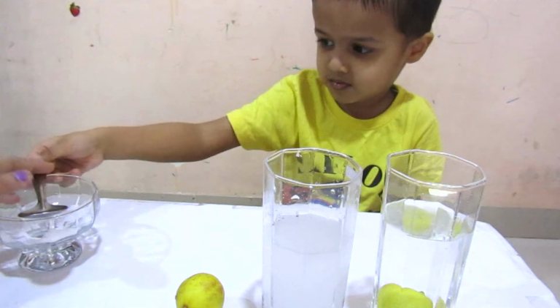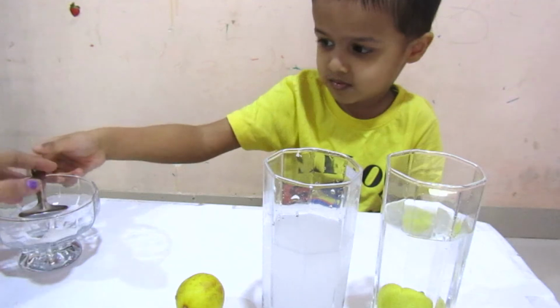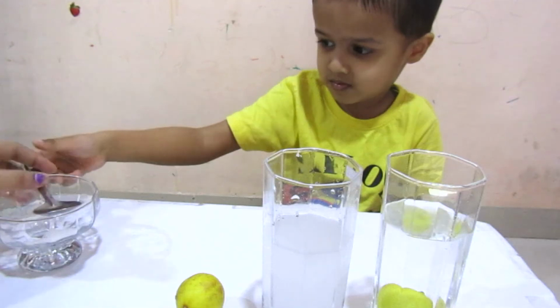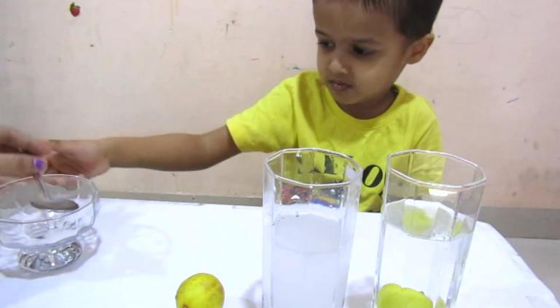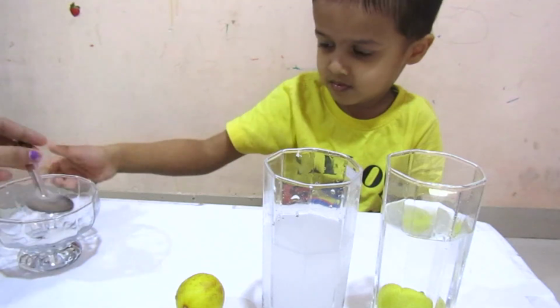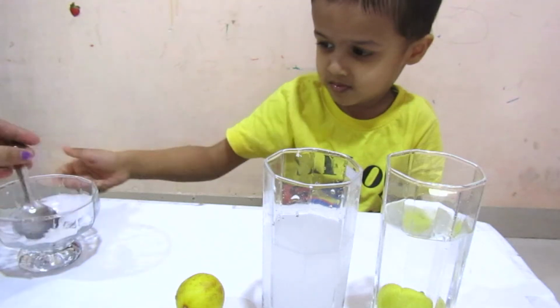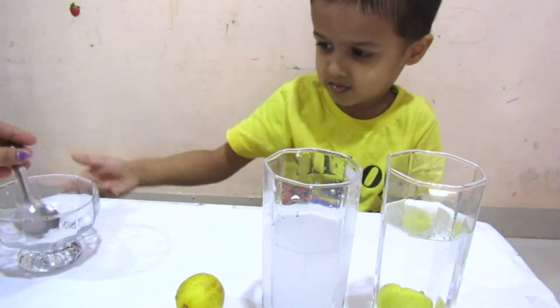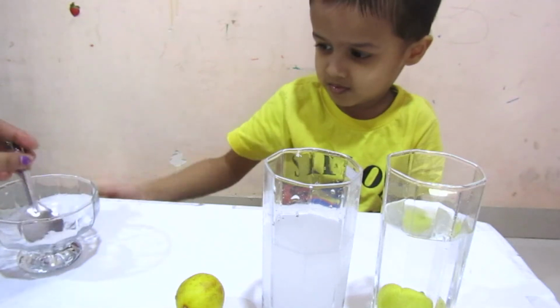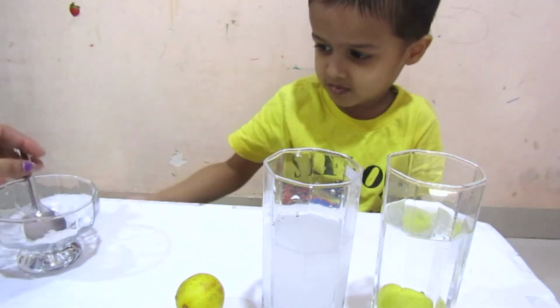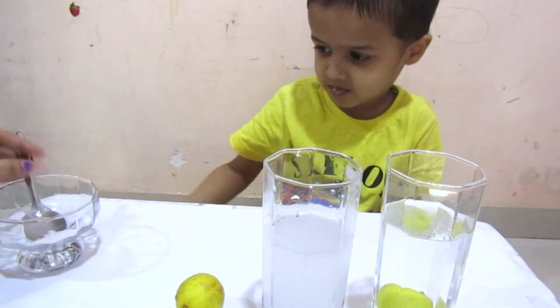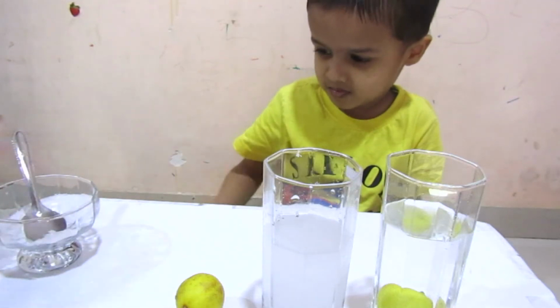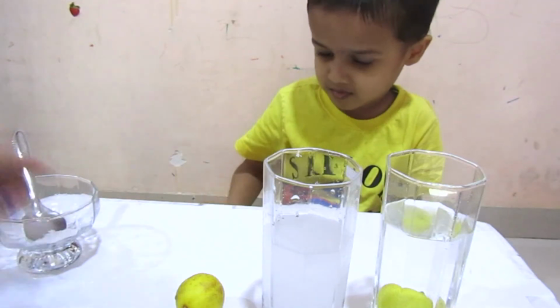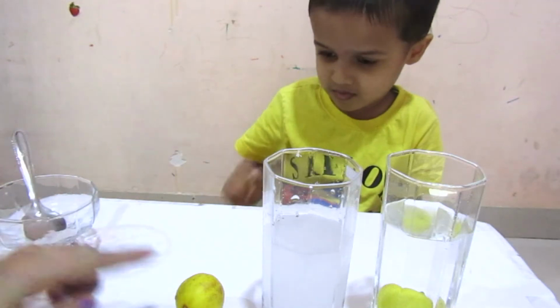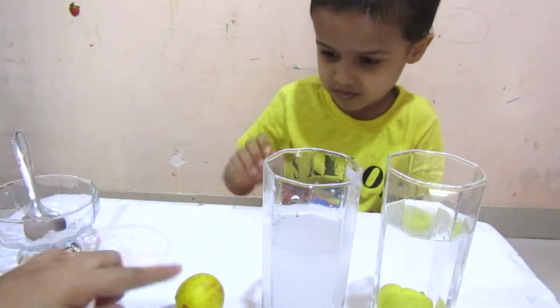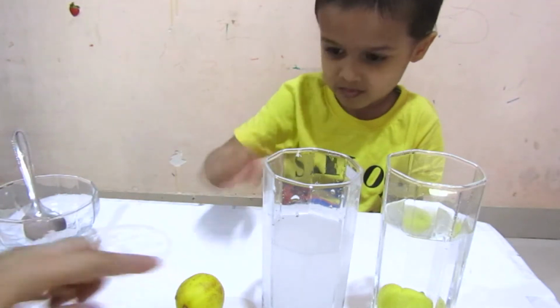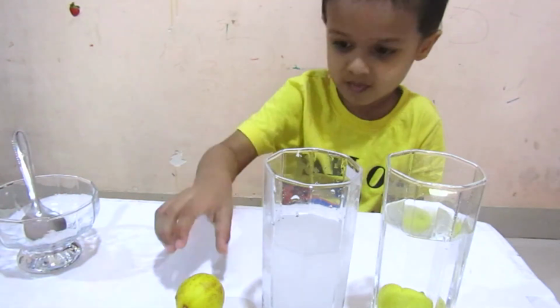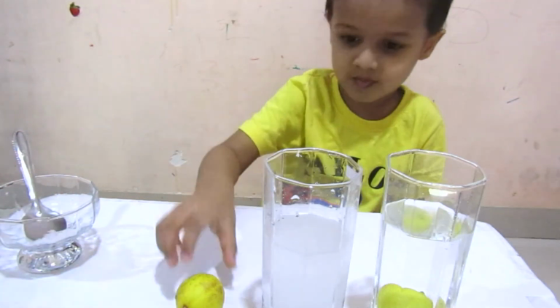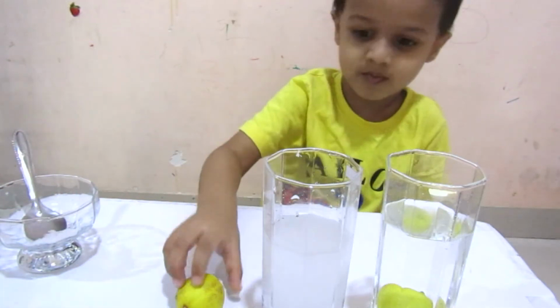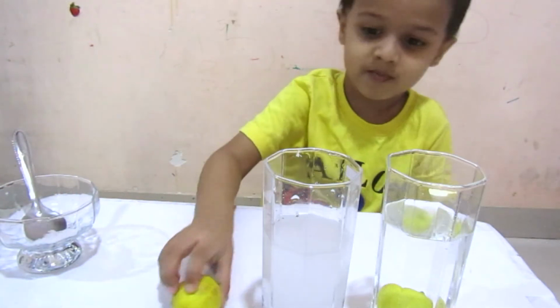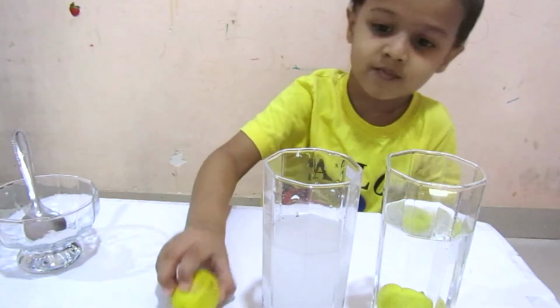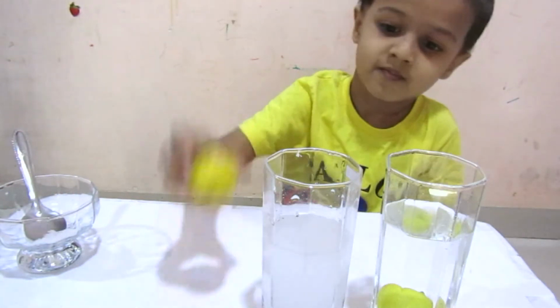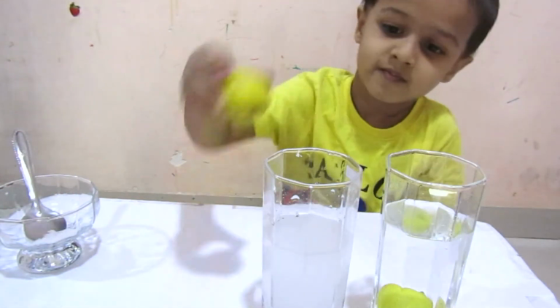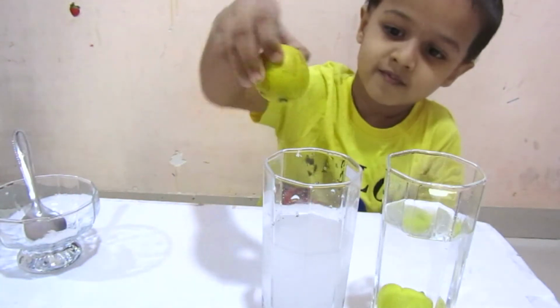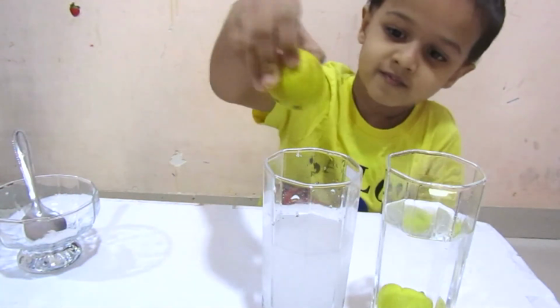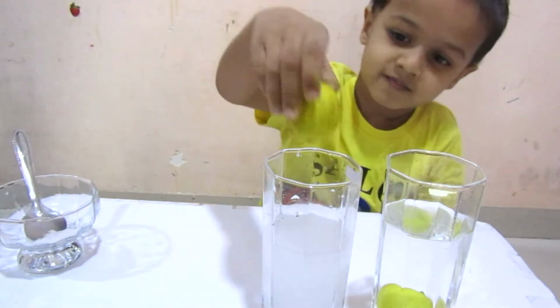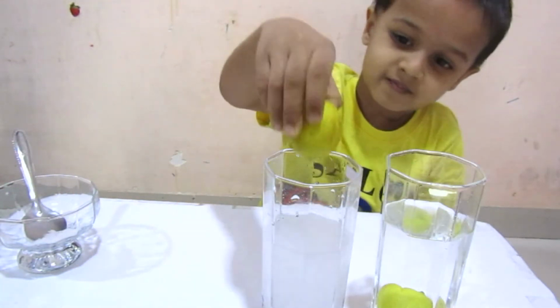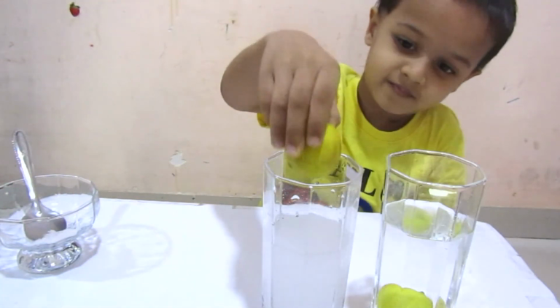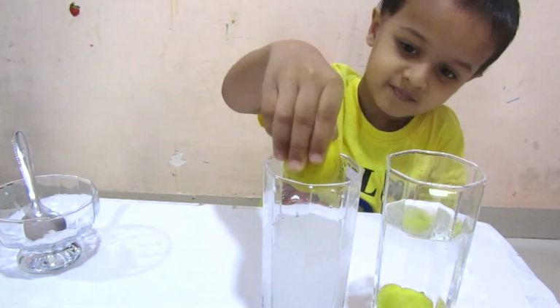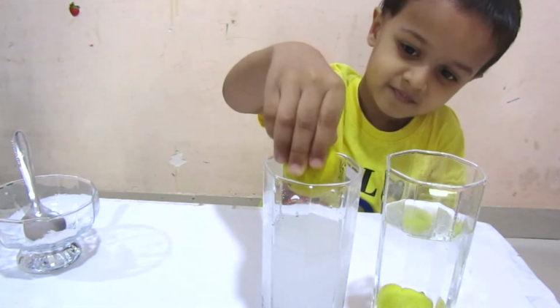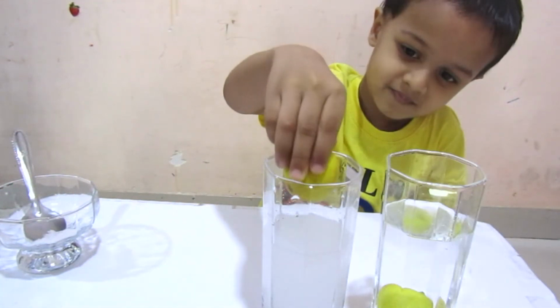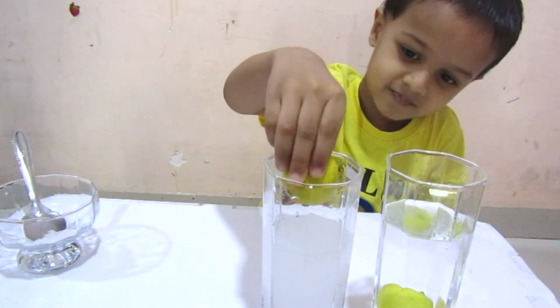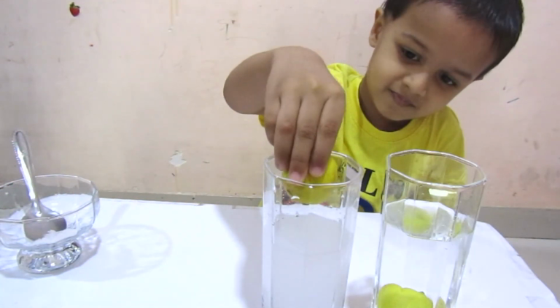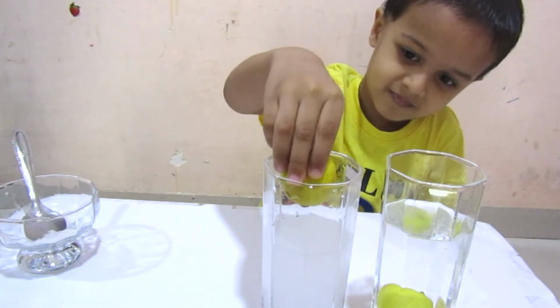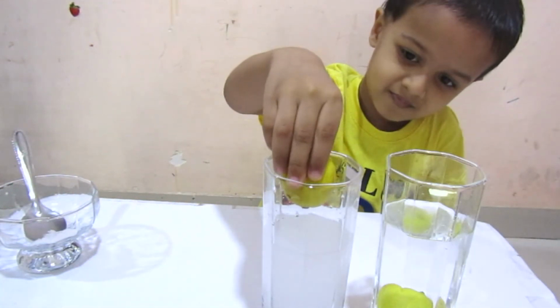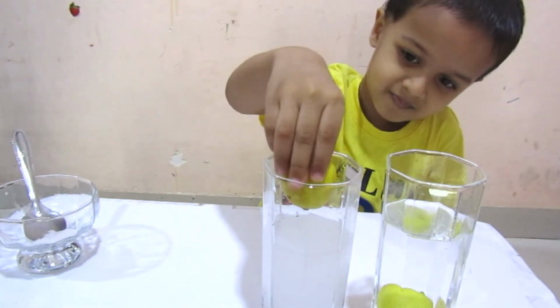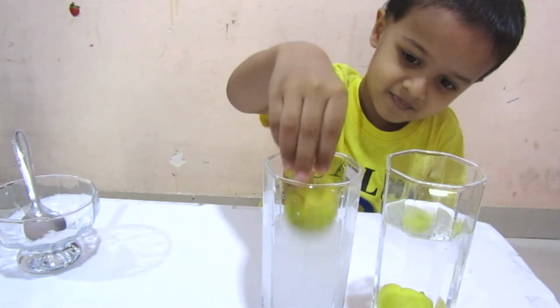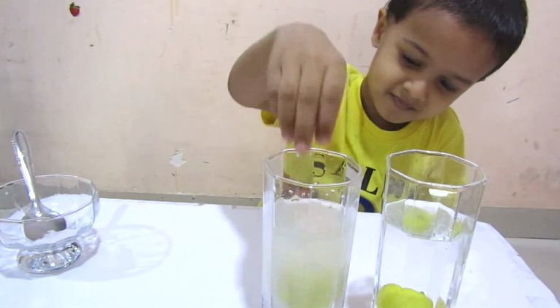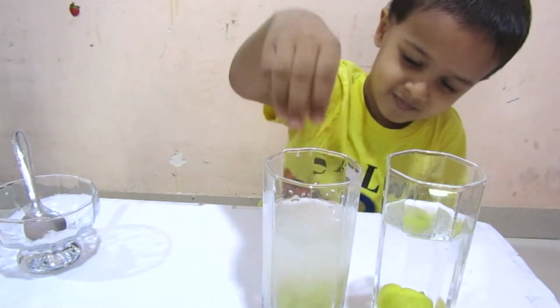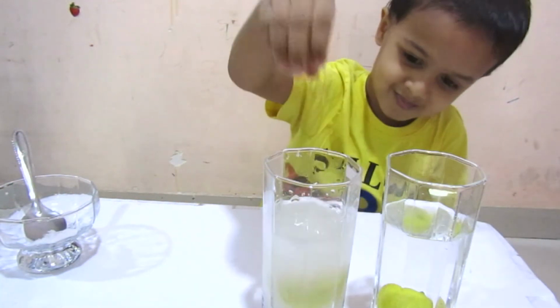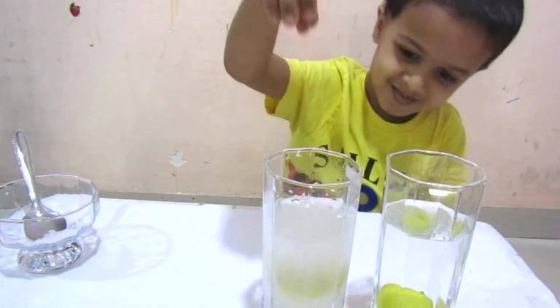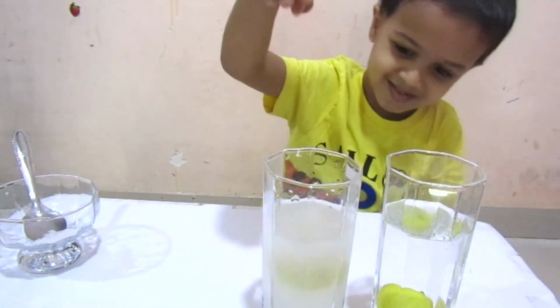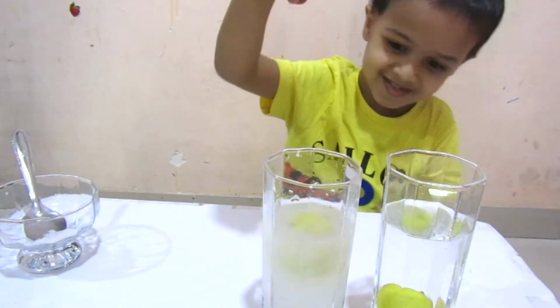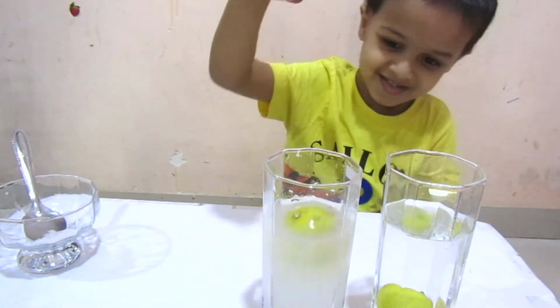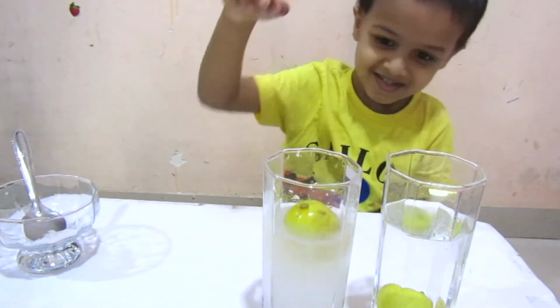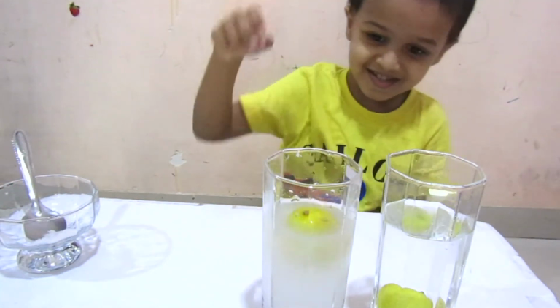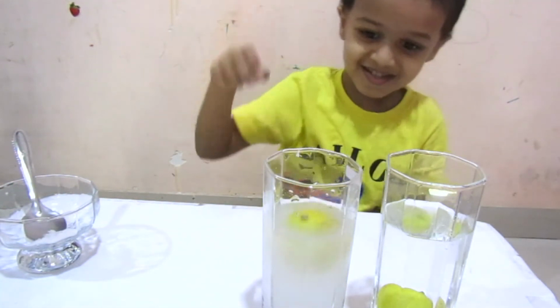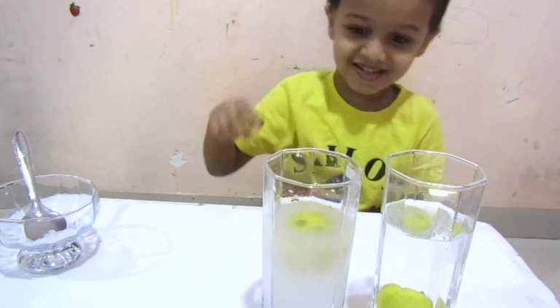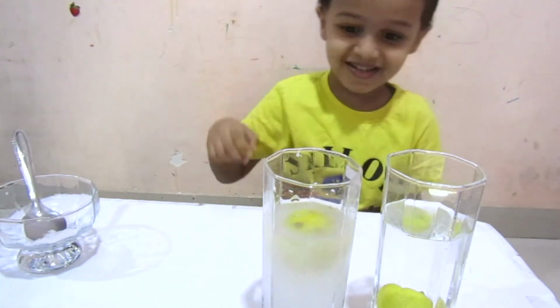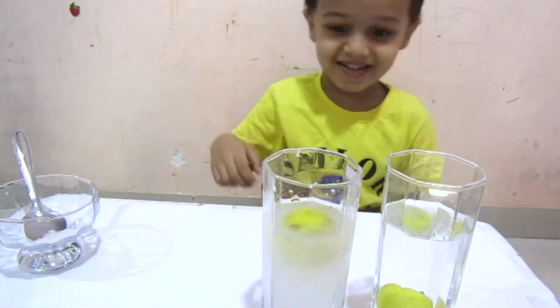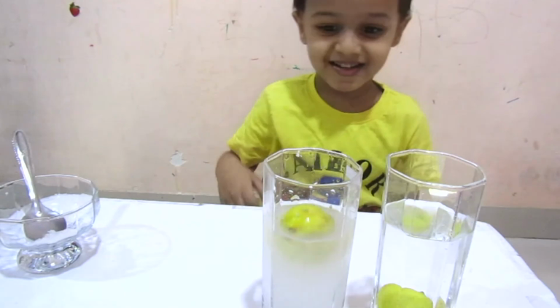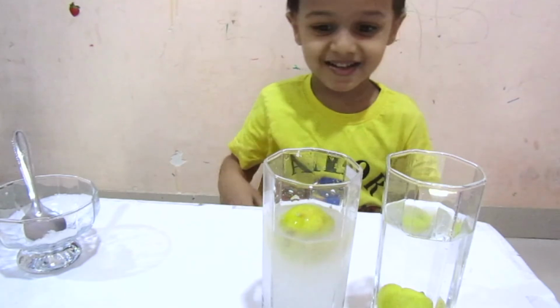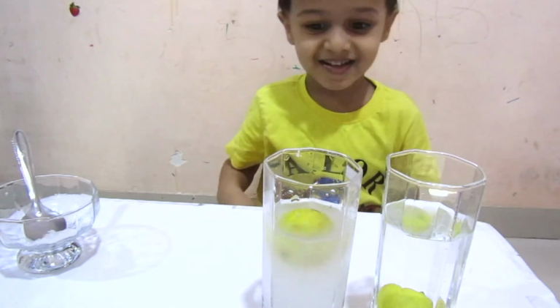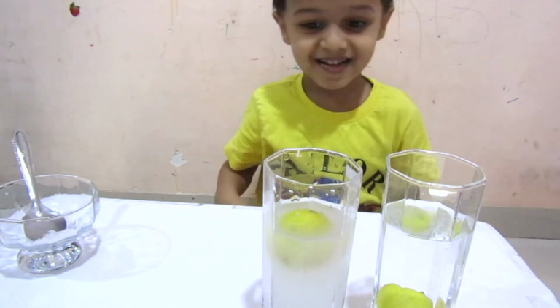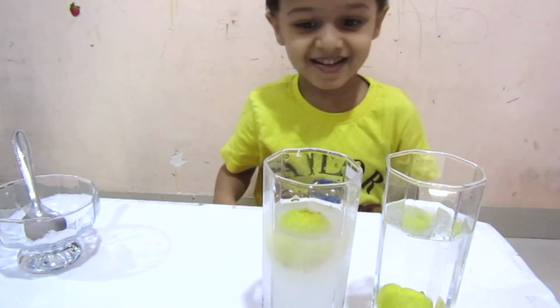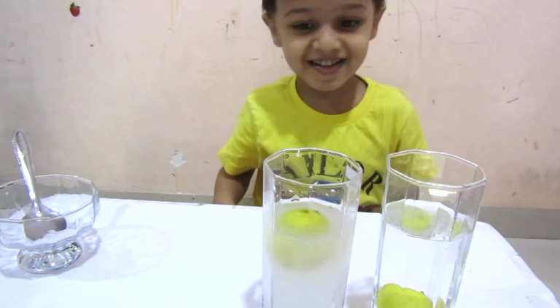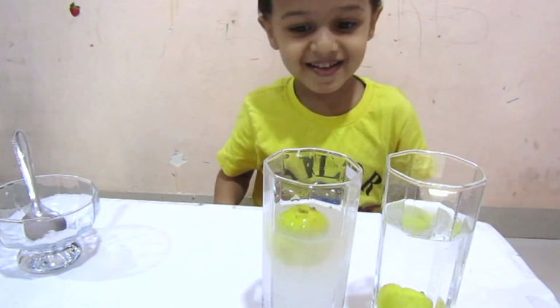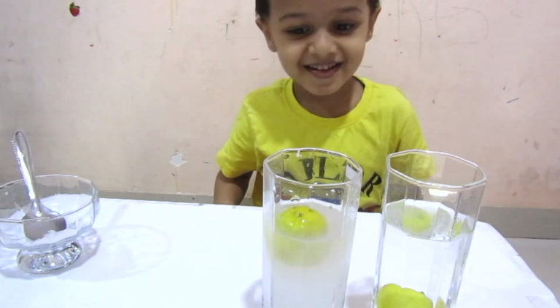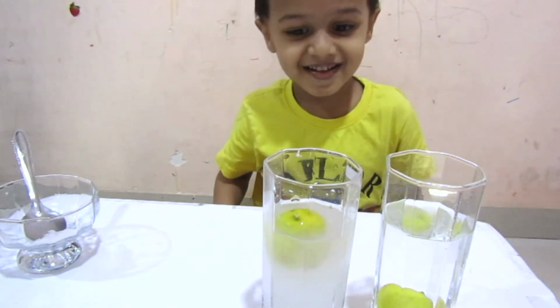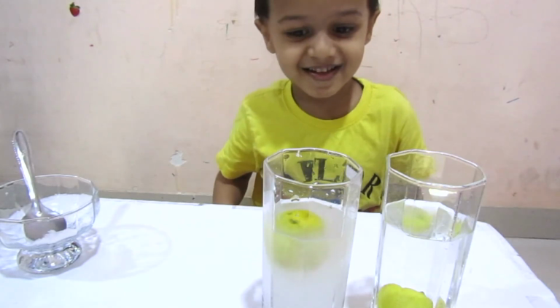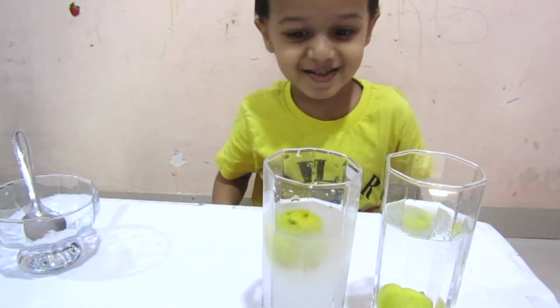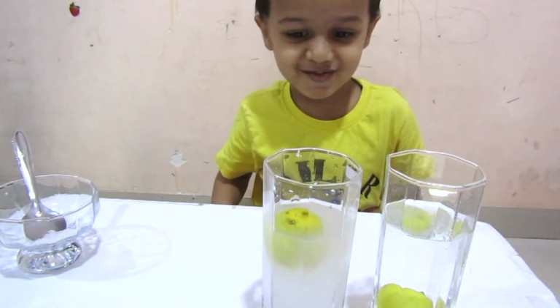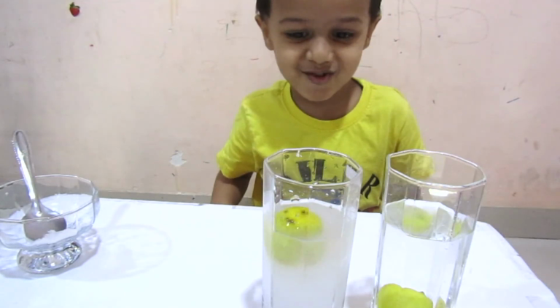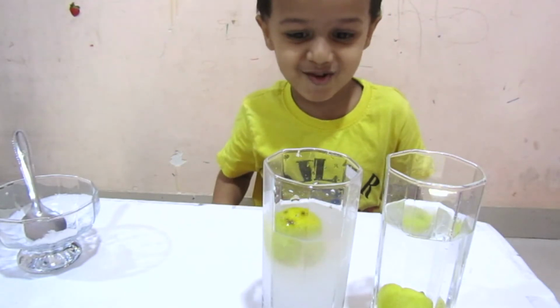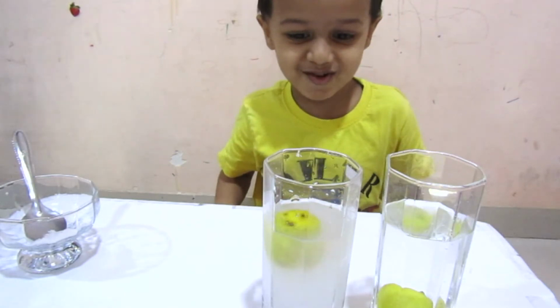Now drop the other lemon in the salty water. See what happened? It floats!